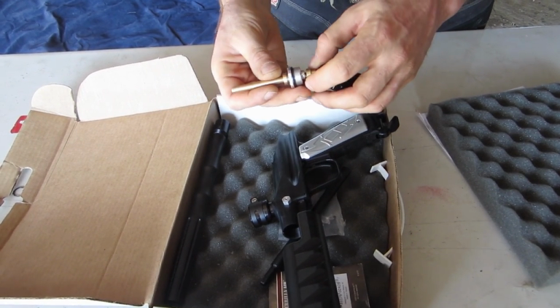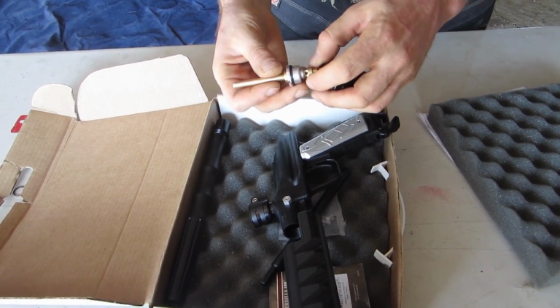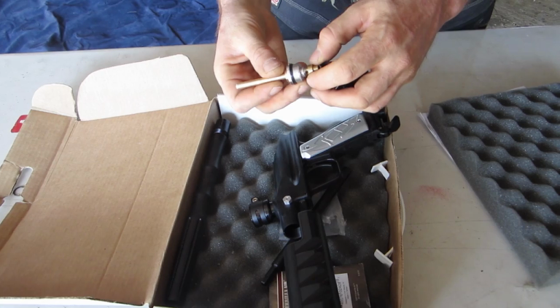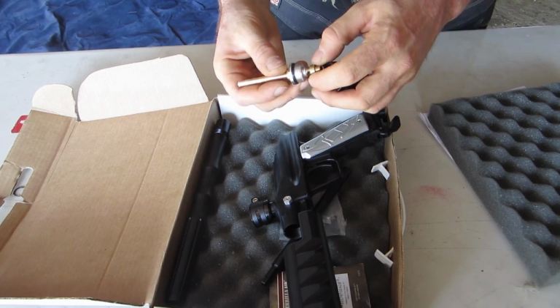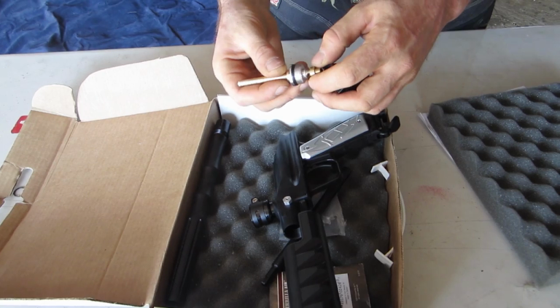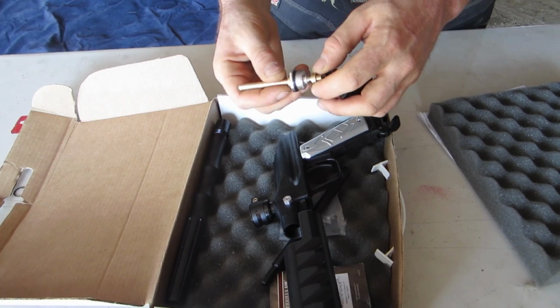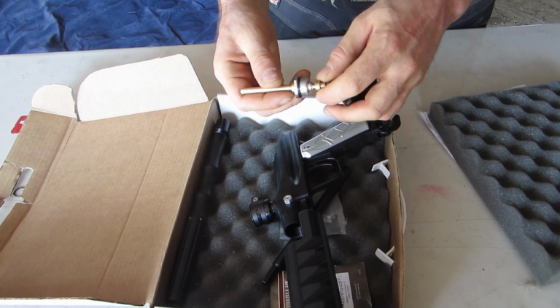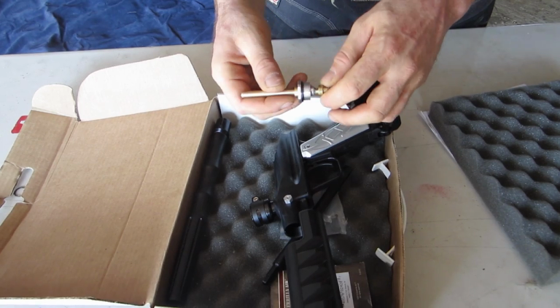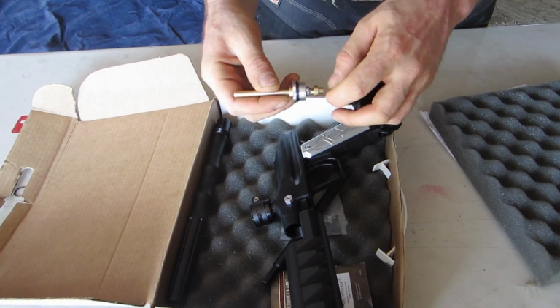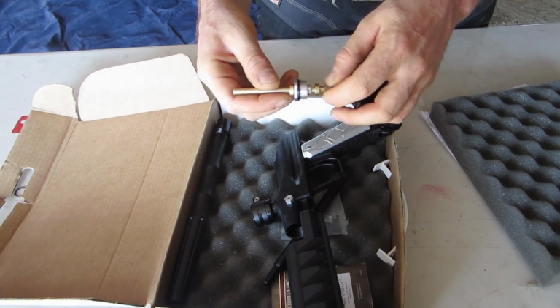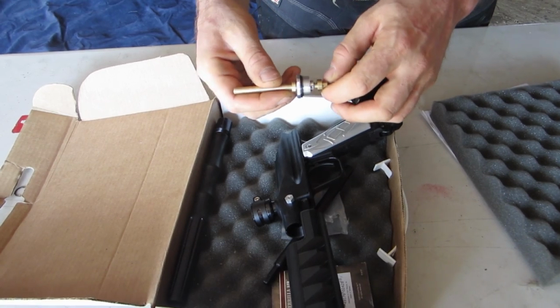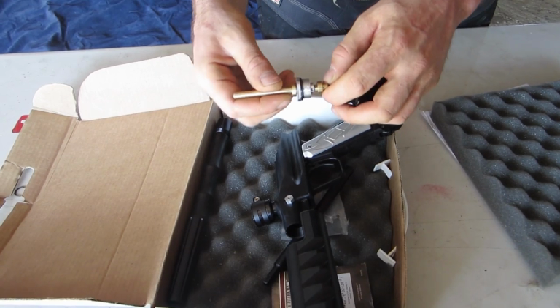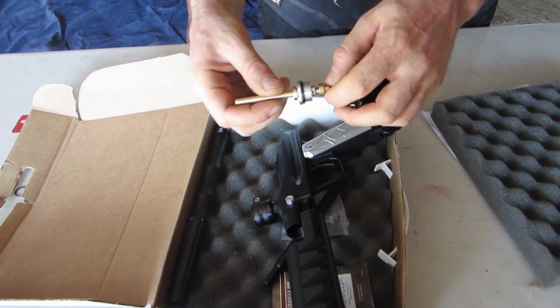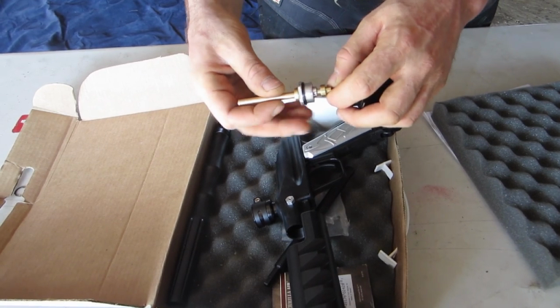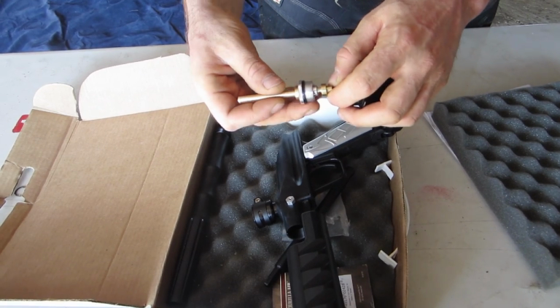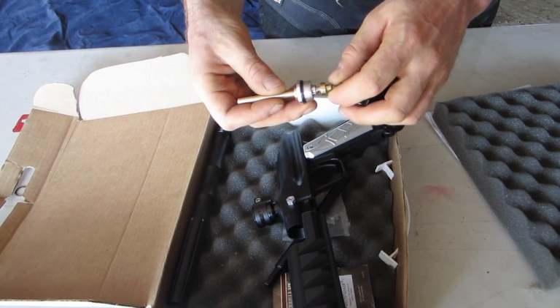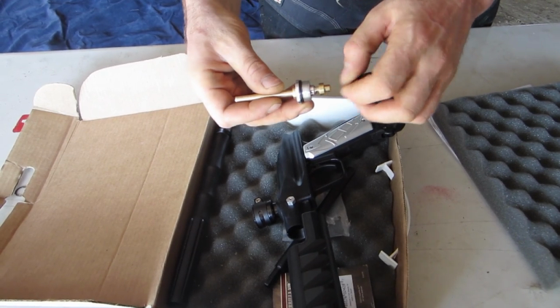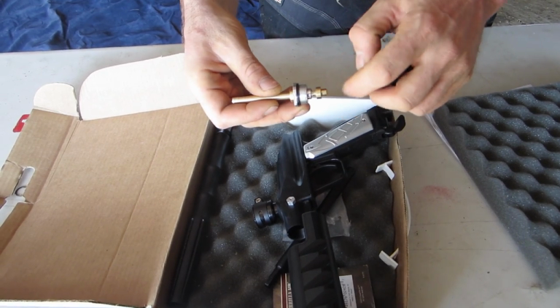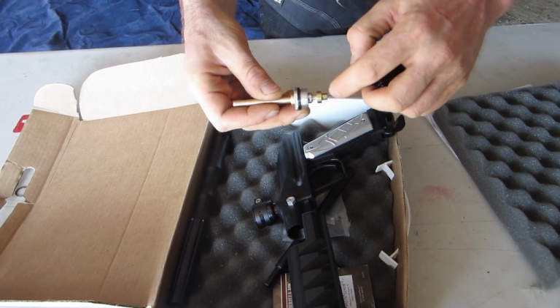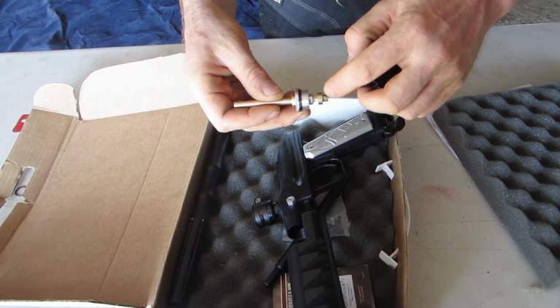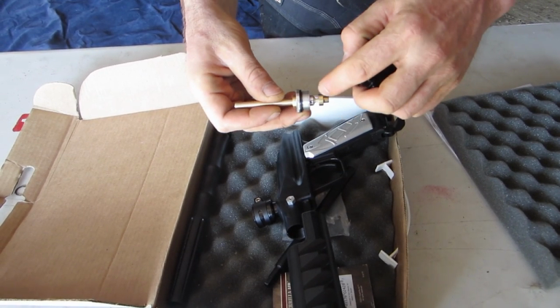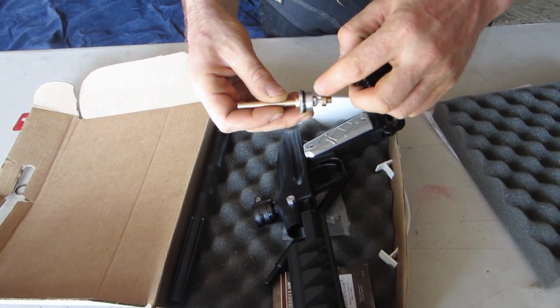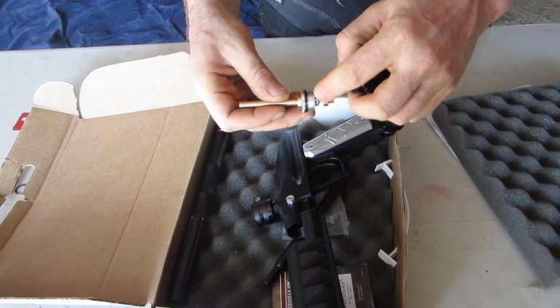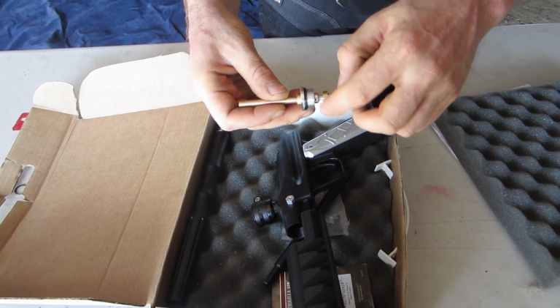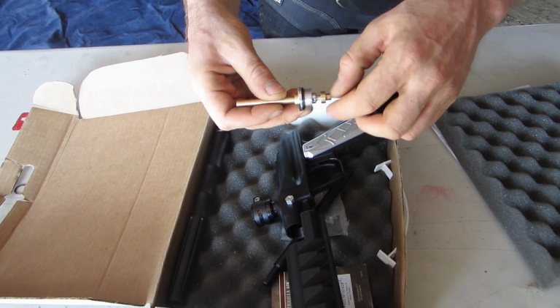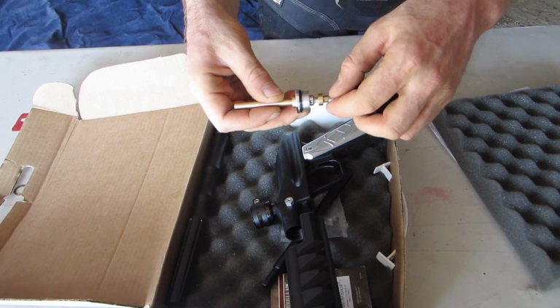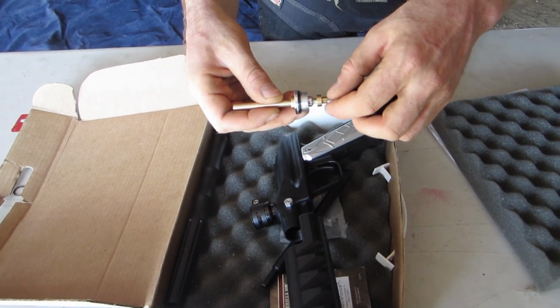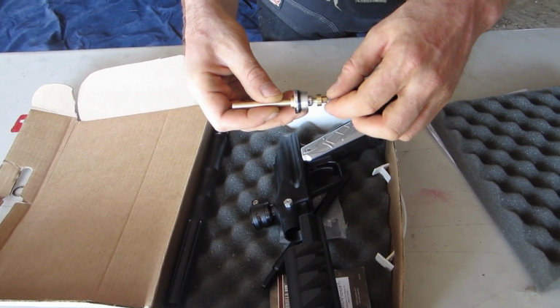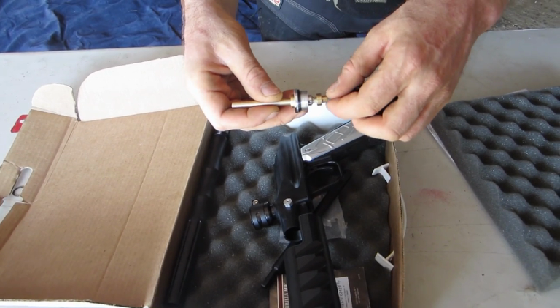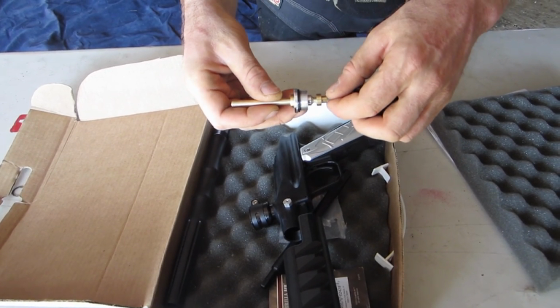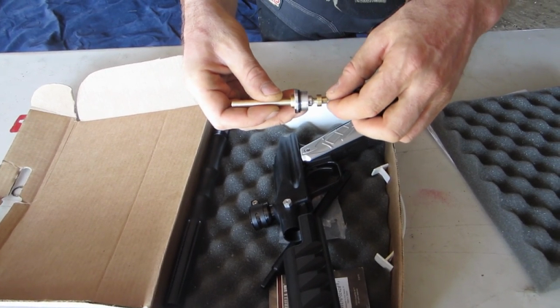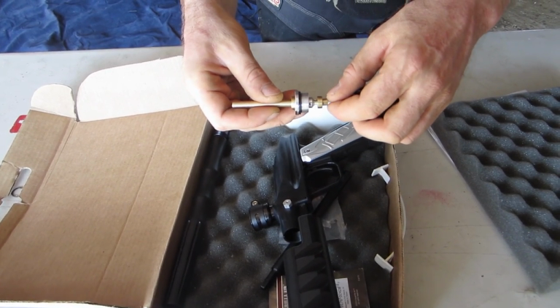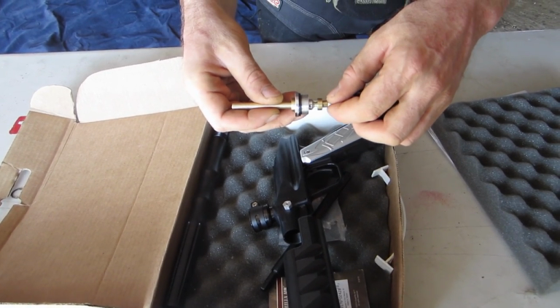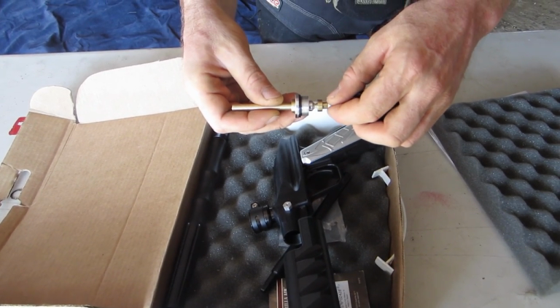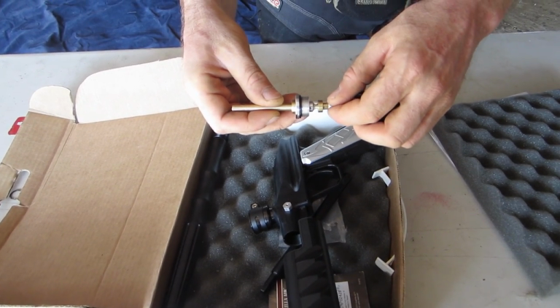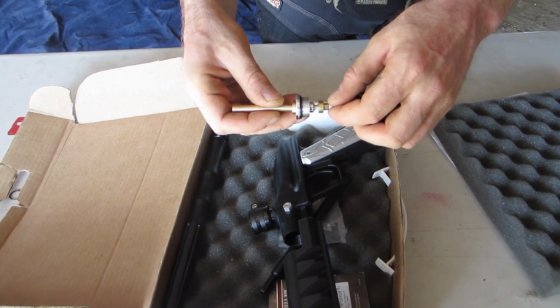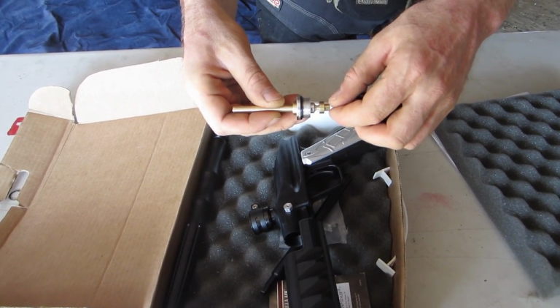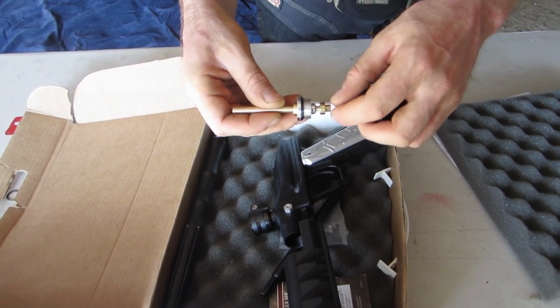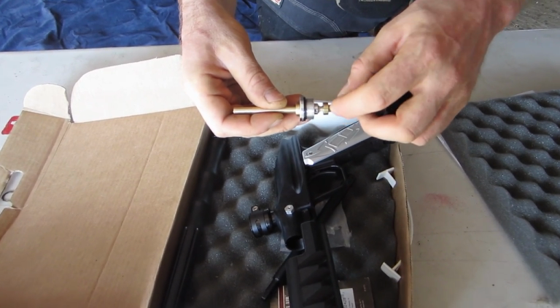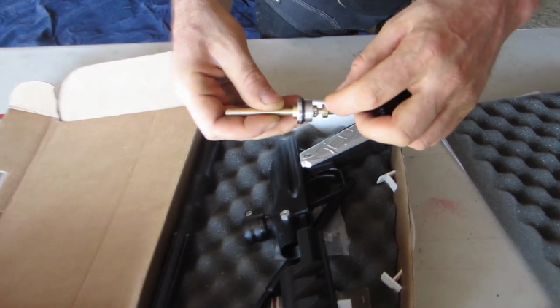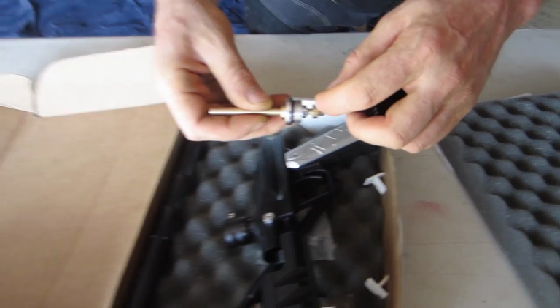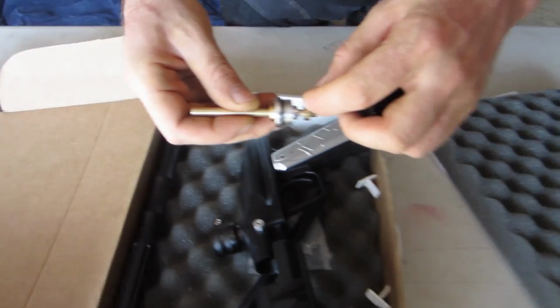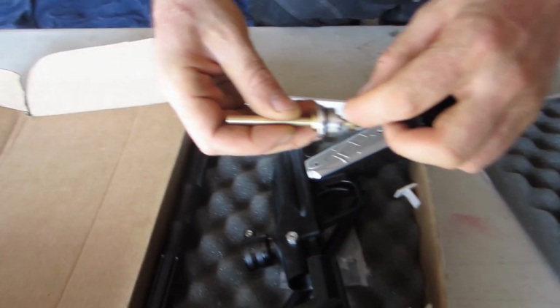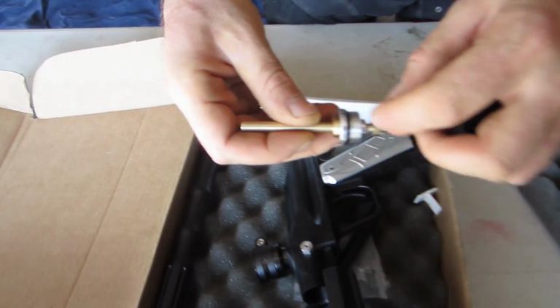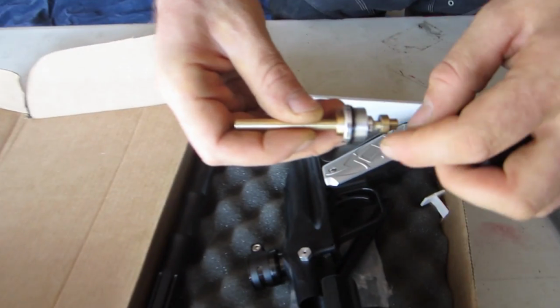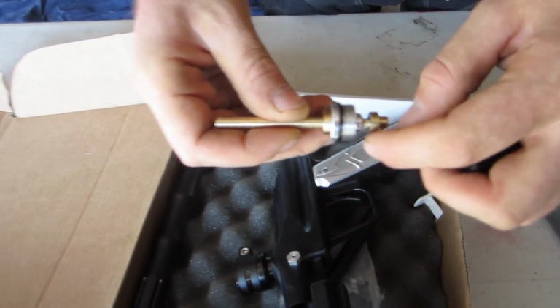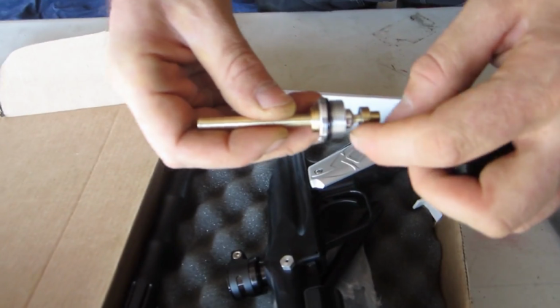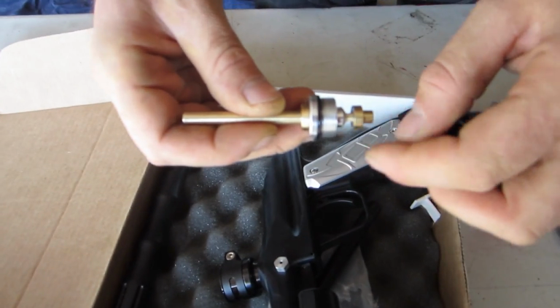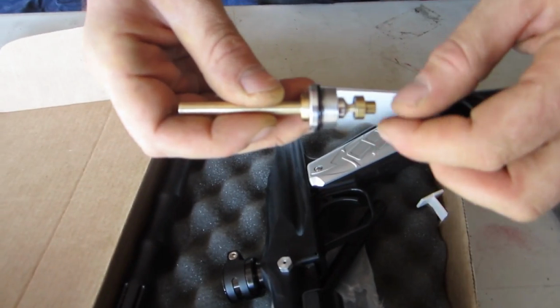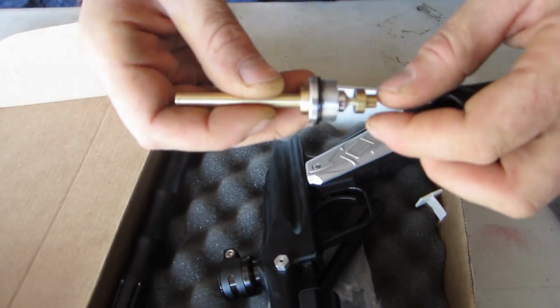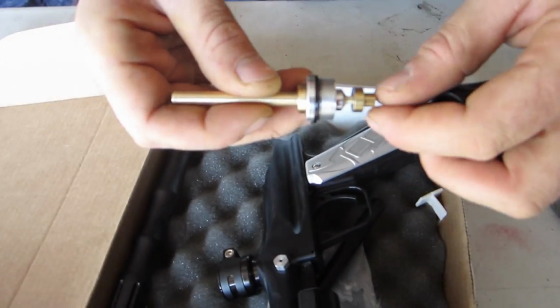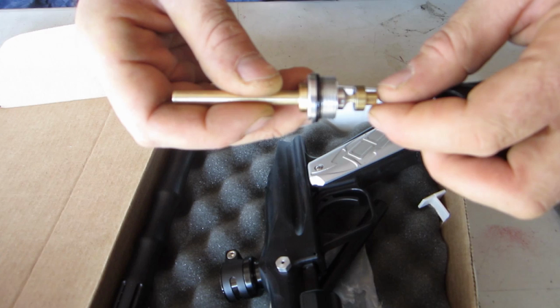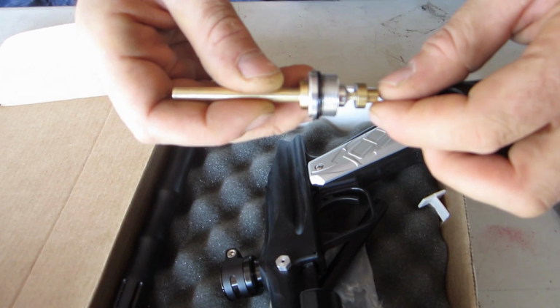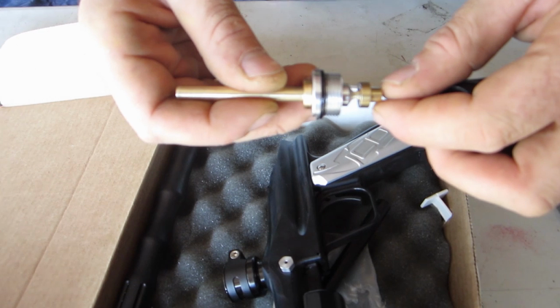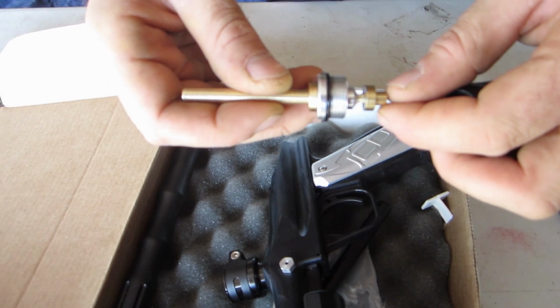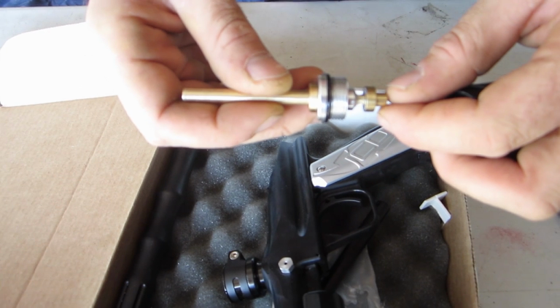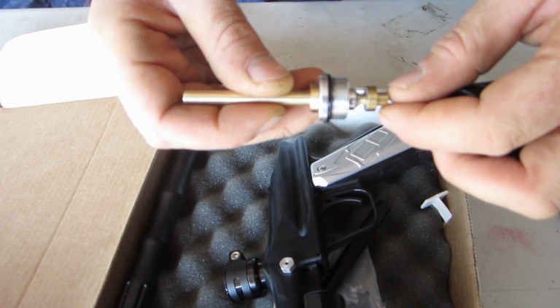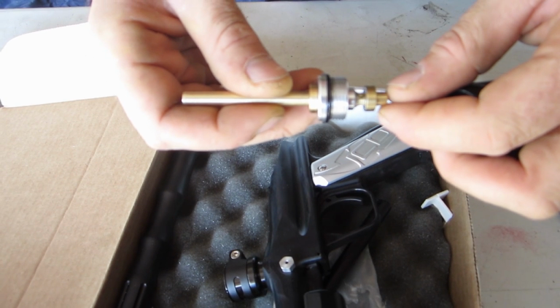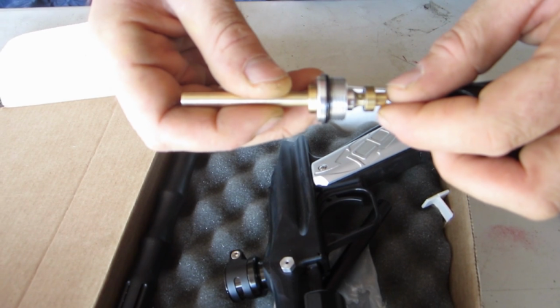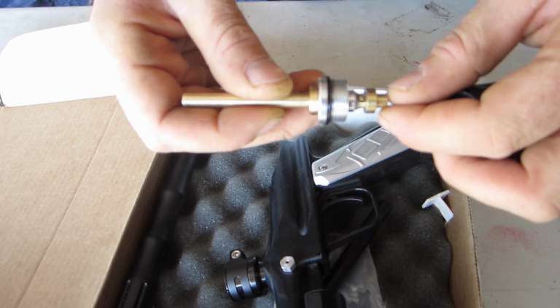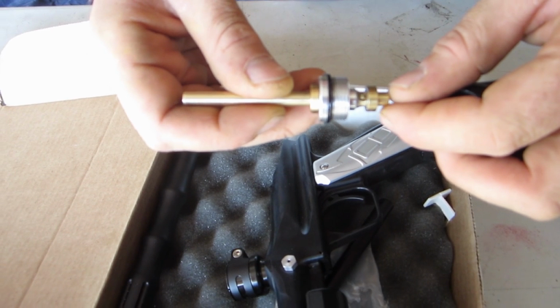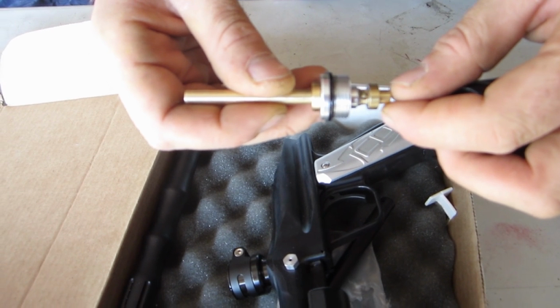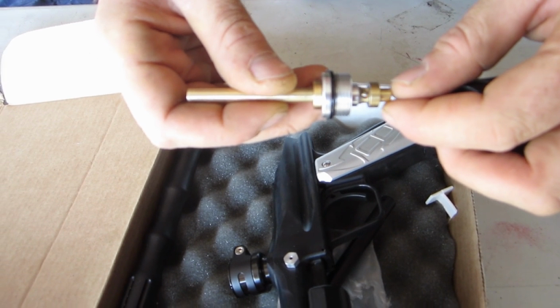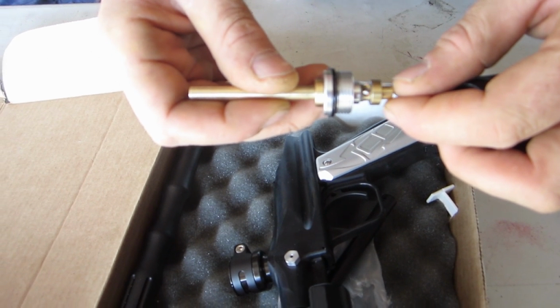The power tube is also notched down. Can you see that notching right there? There's a cut on either side of the base of the power tube.